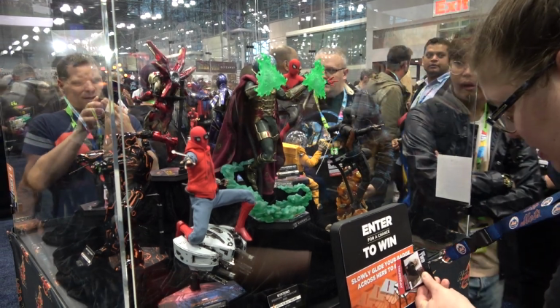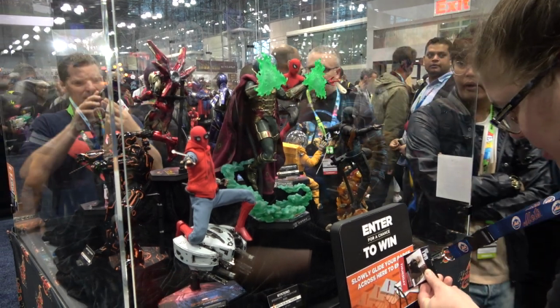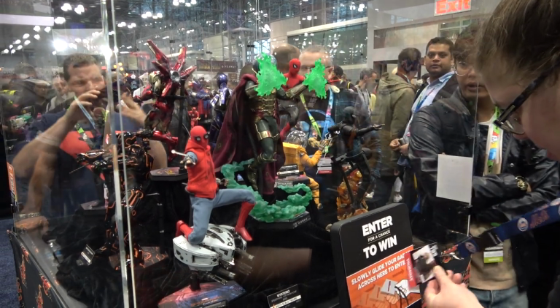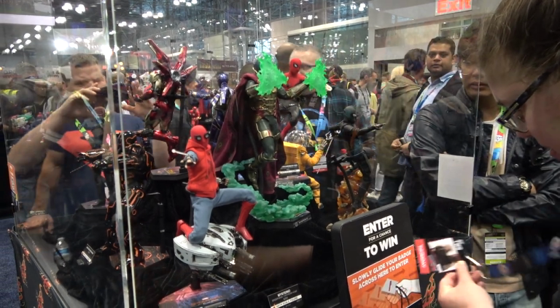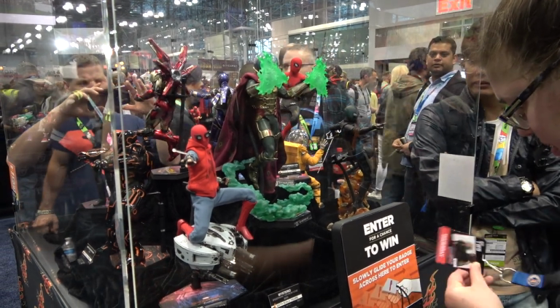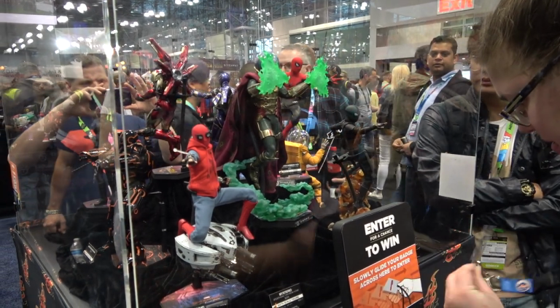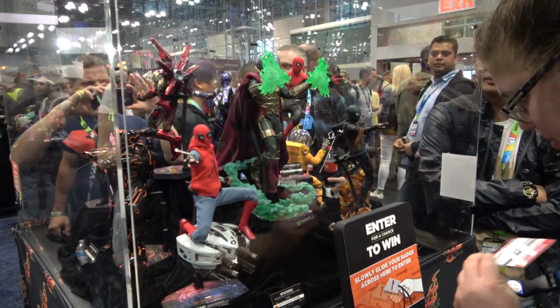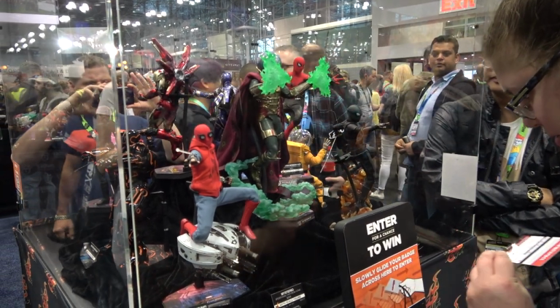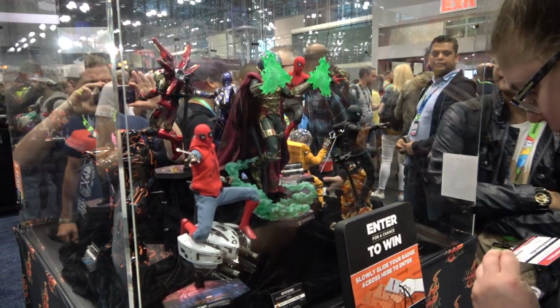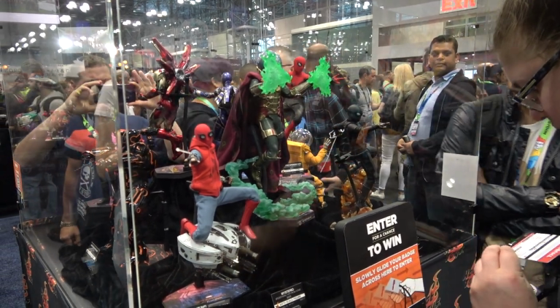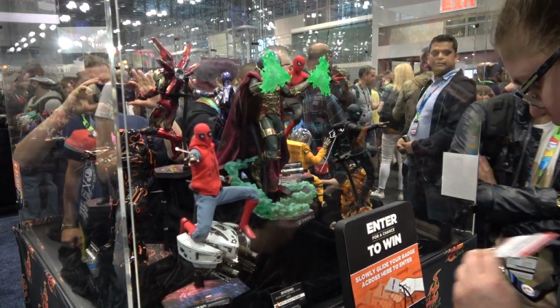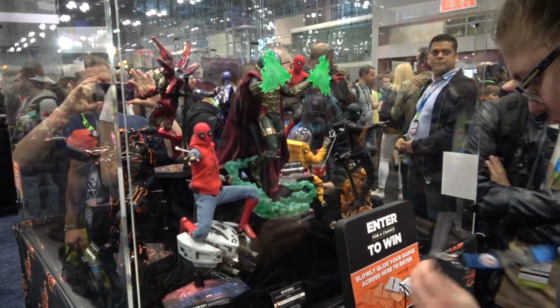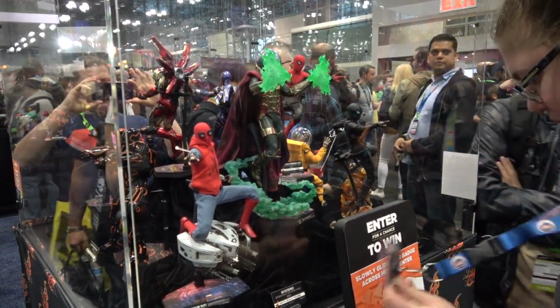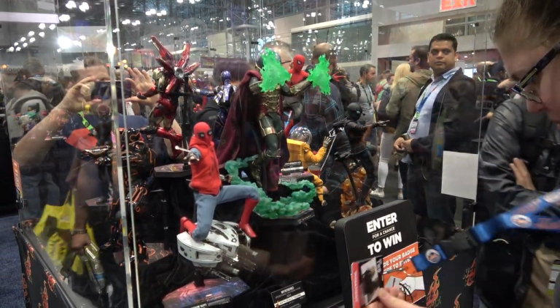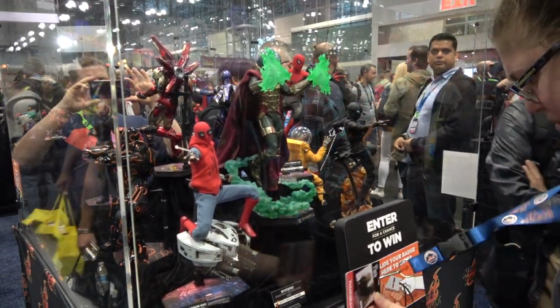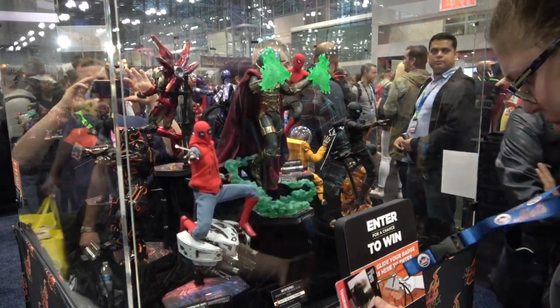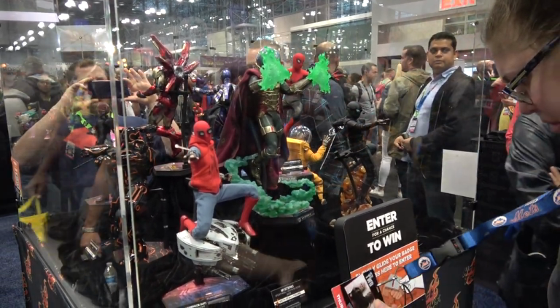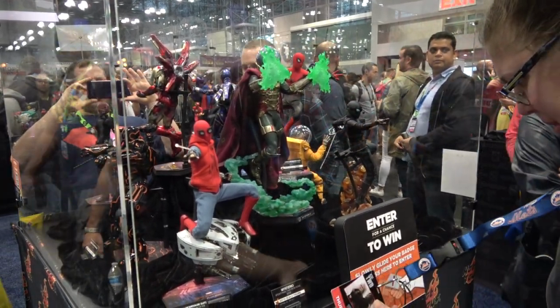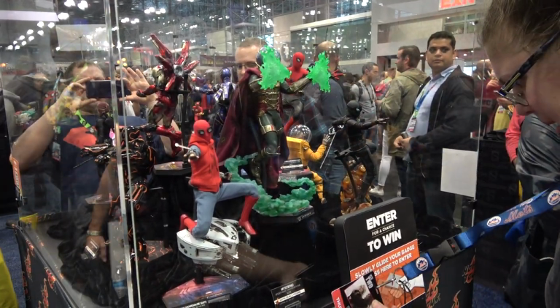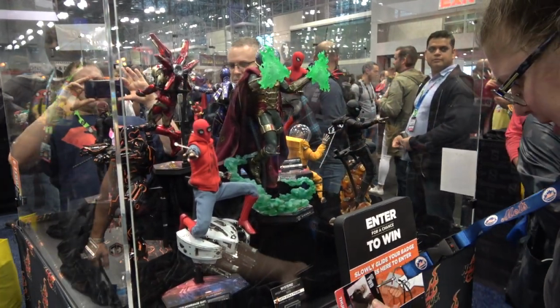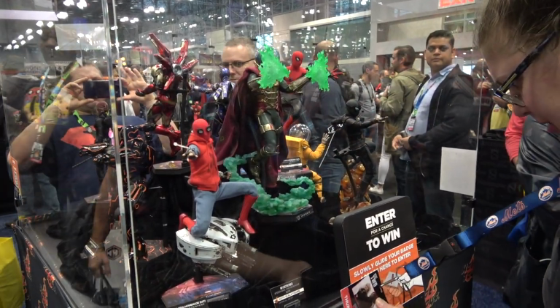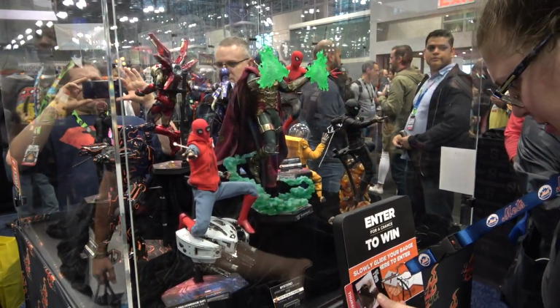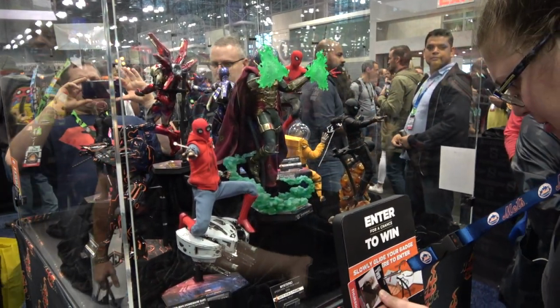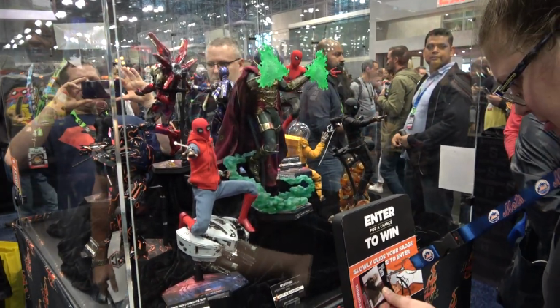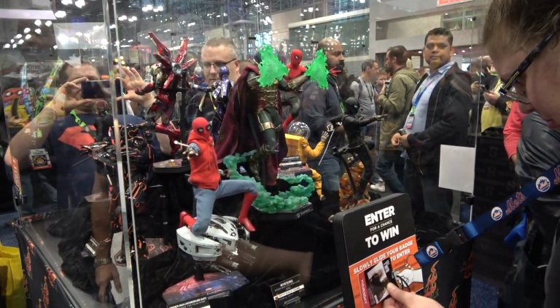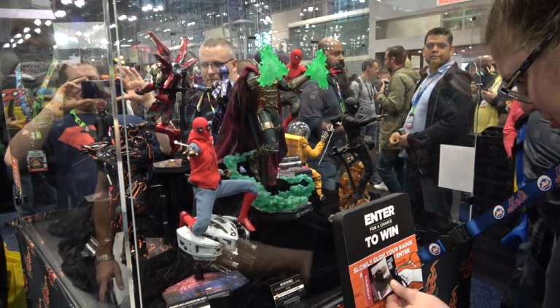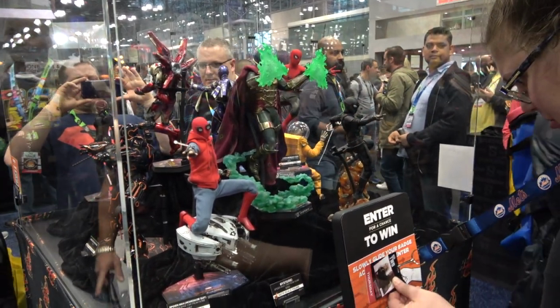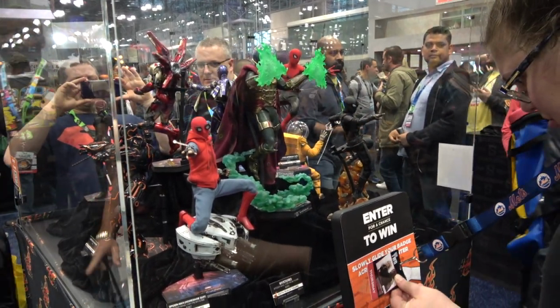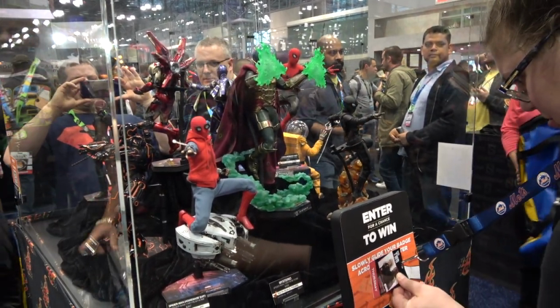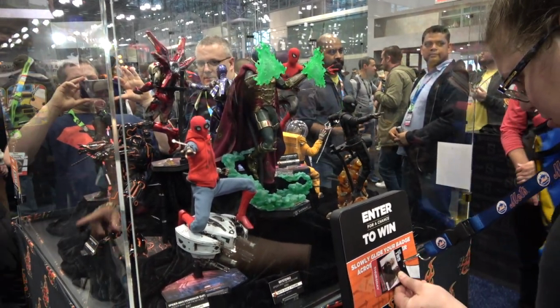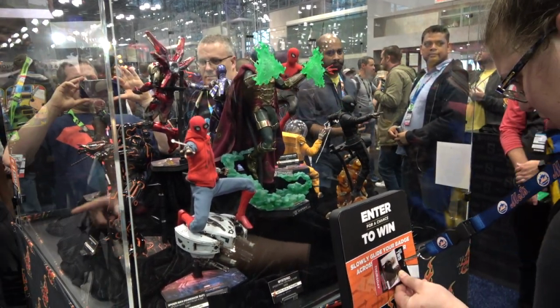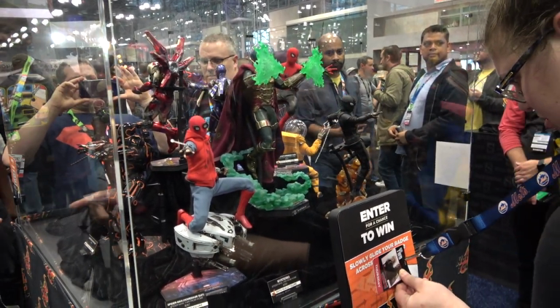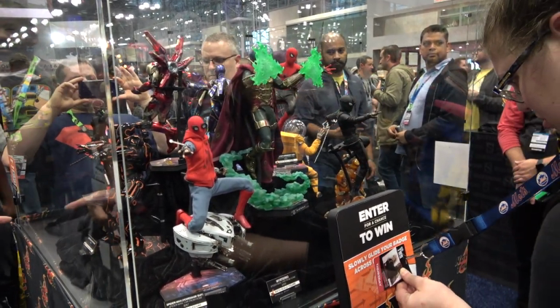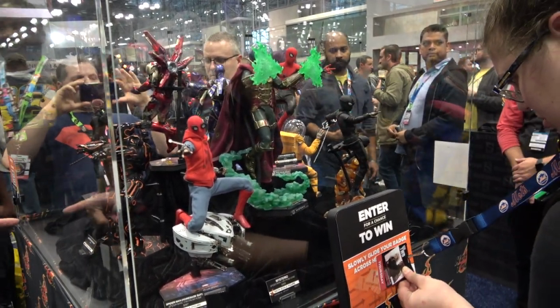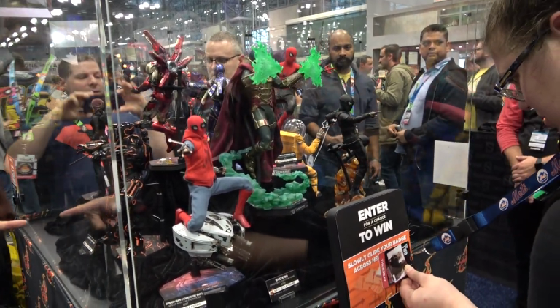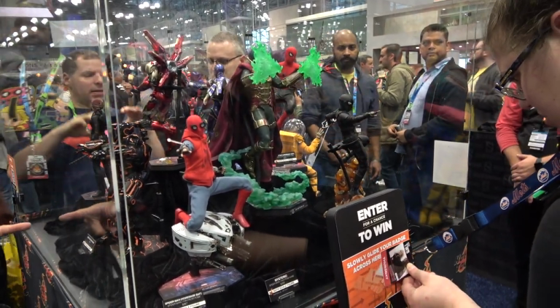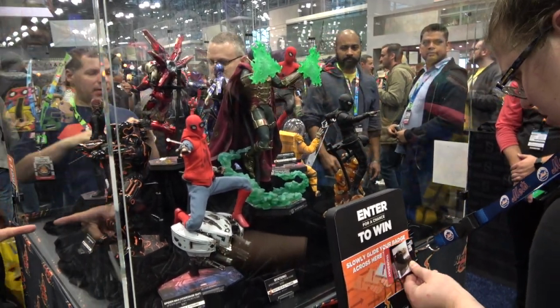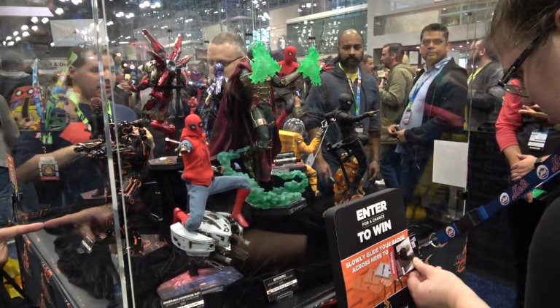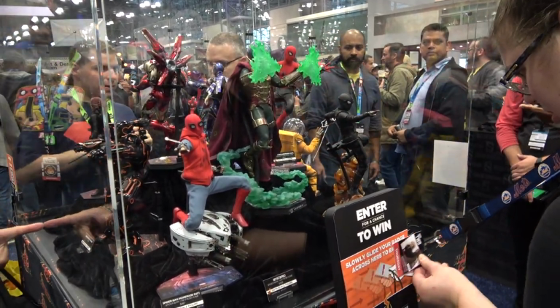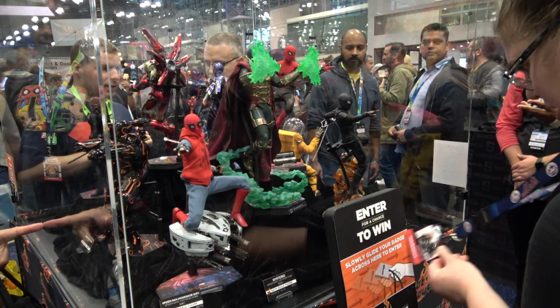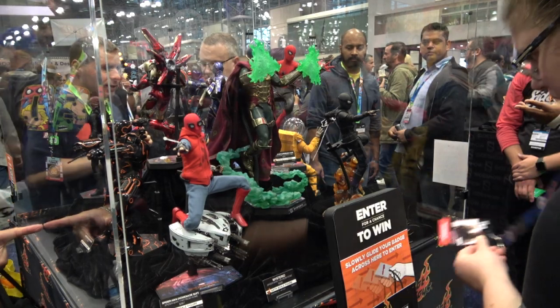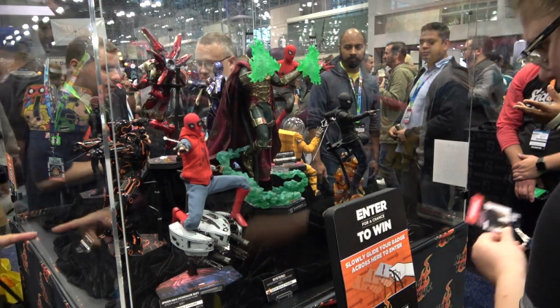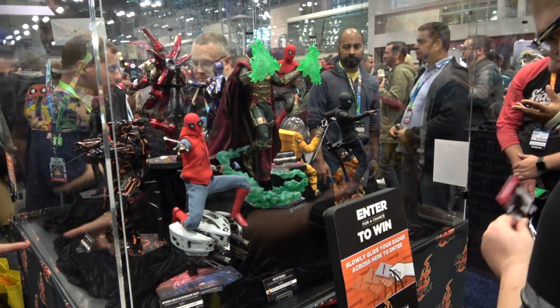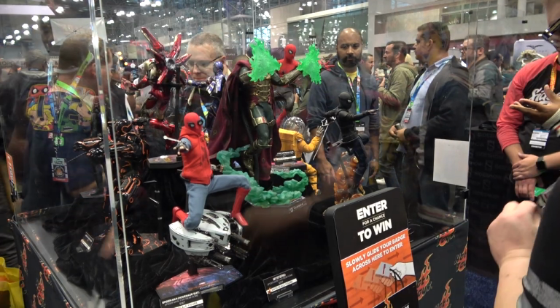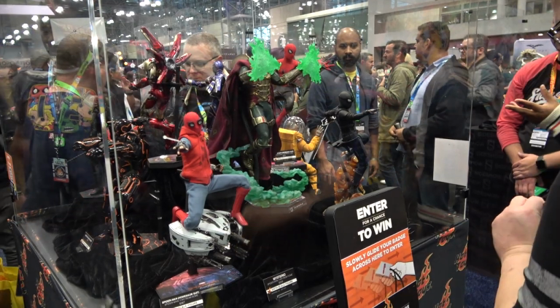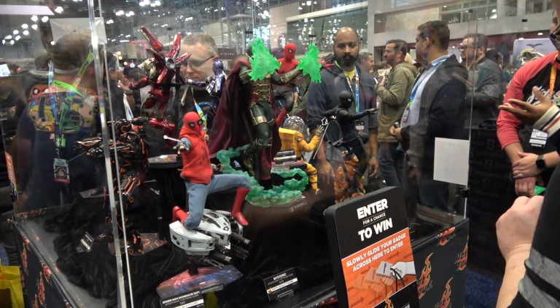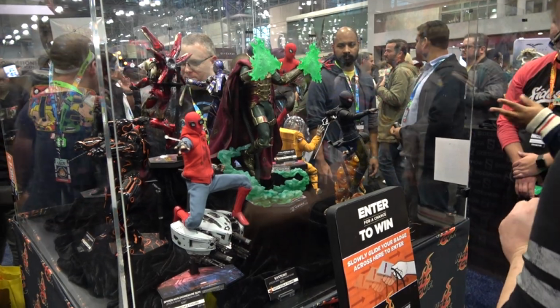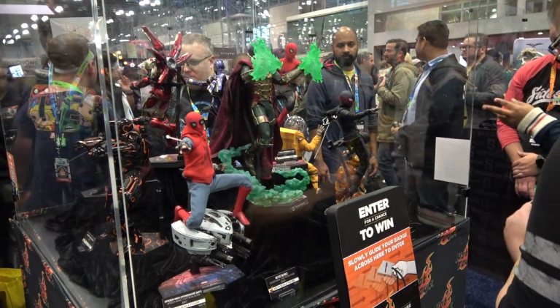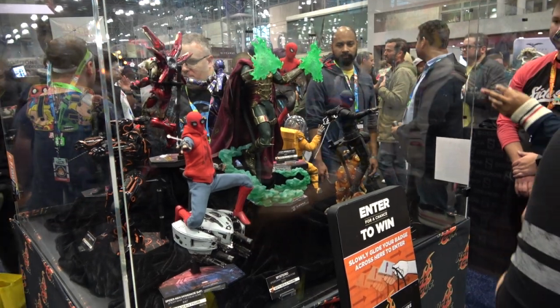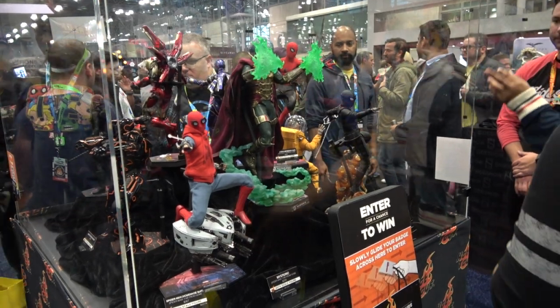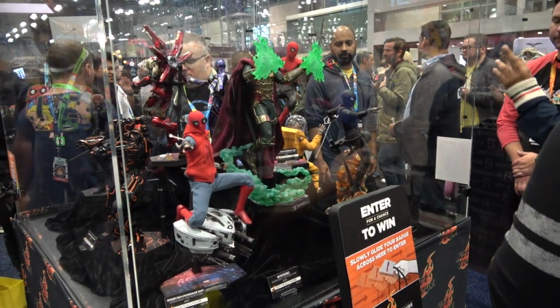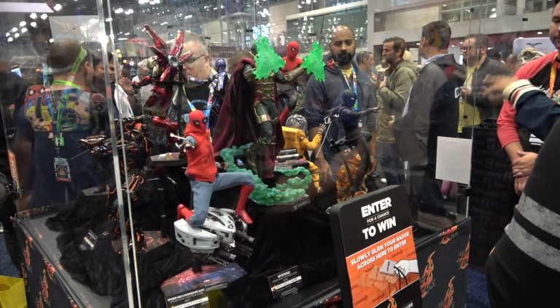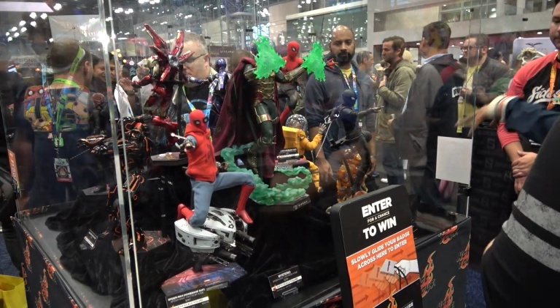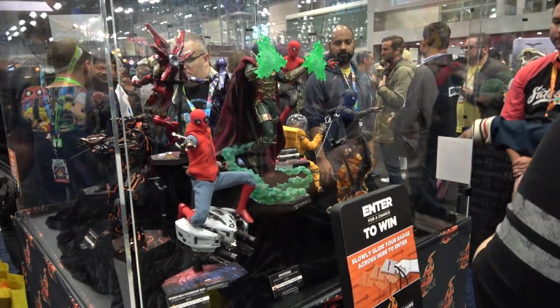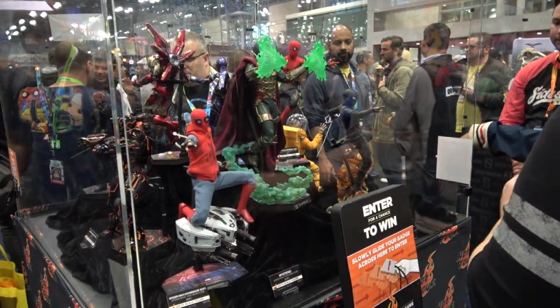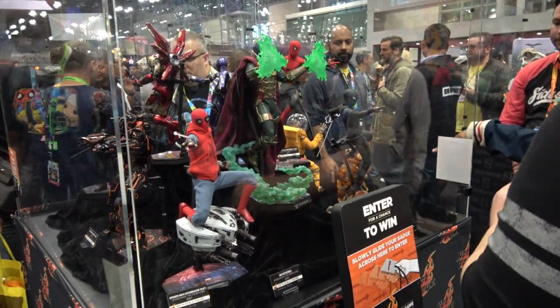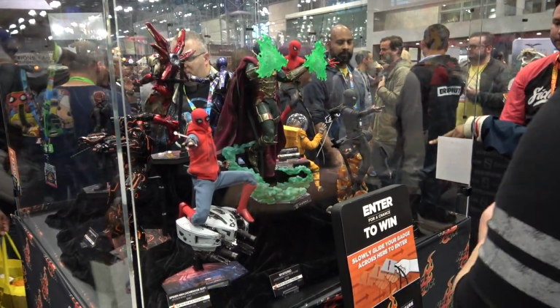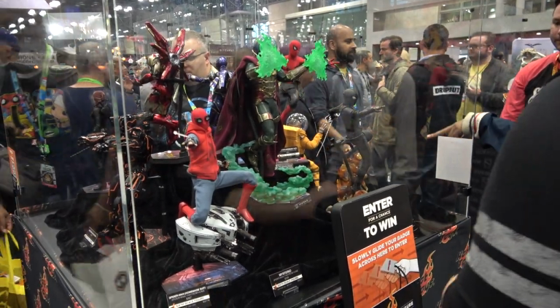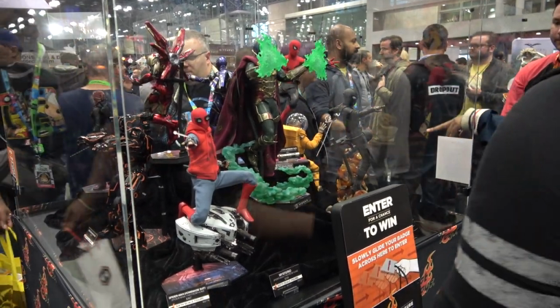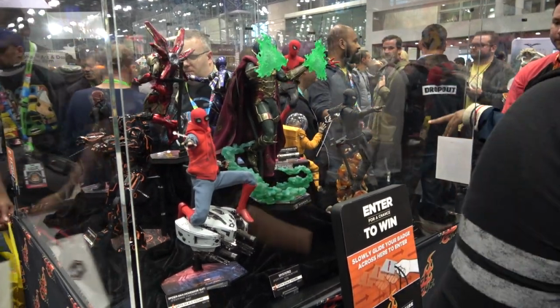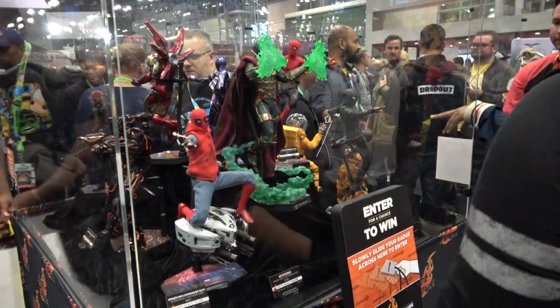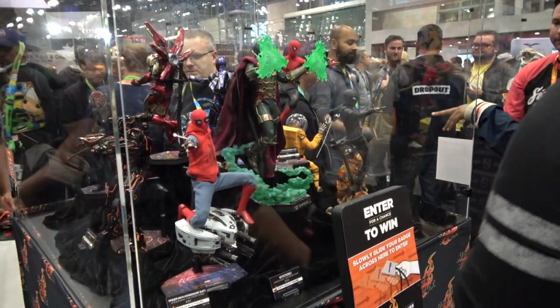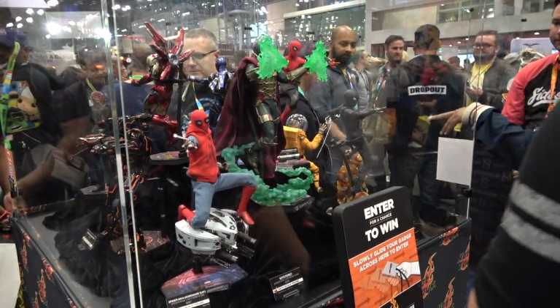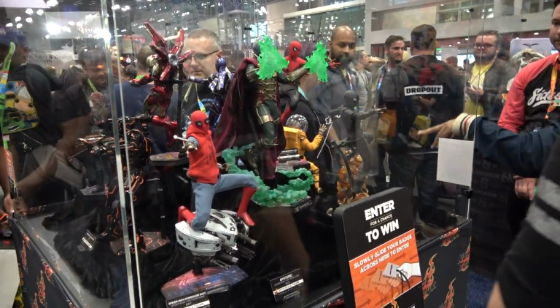It's Cisco back at New York Comic Con to give you guys a look at all of the Hot Toys and Sideshow six-scale figures that they have here at the show.